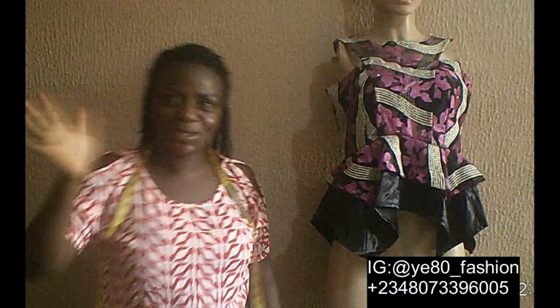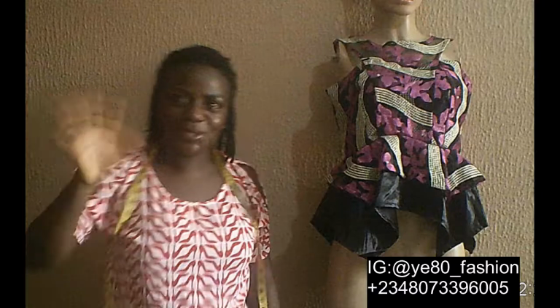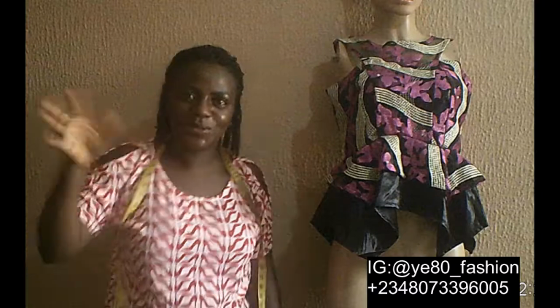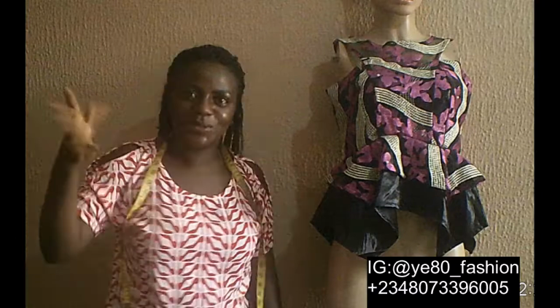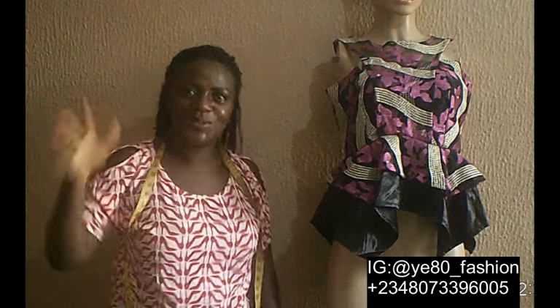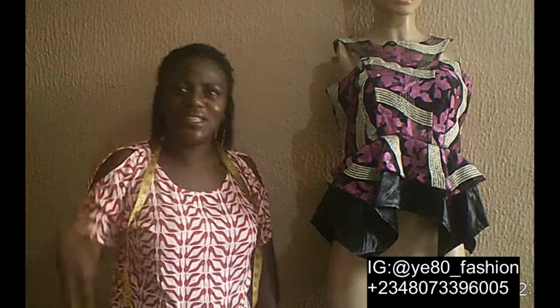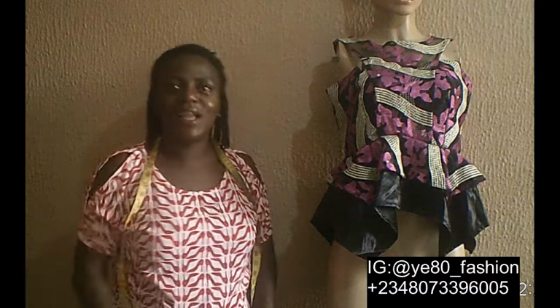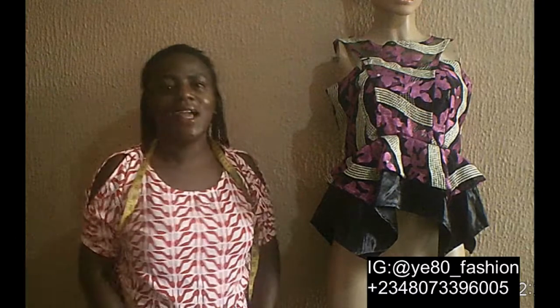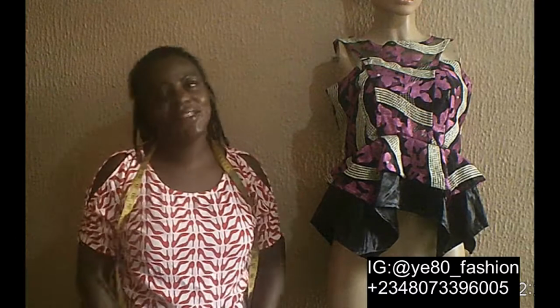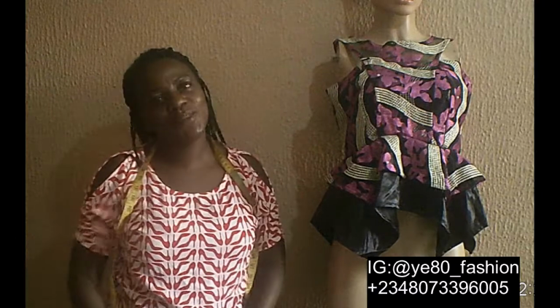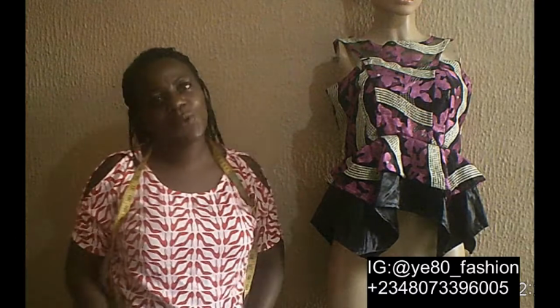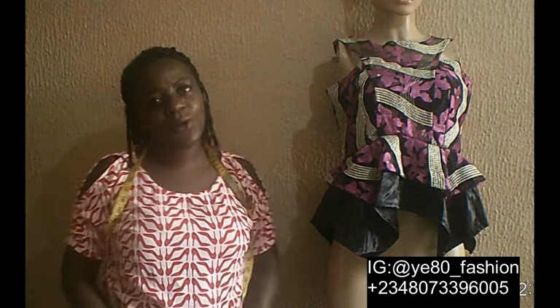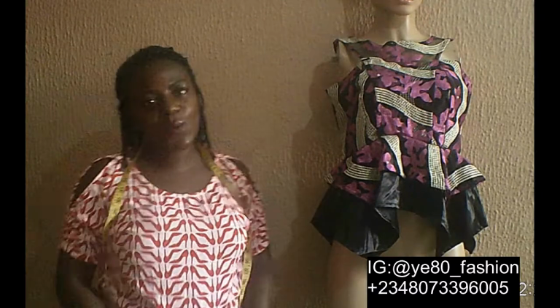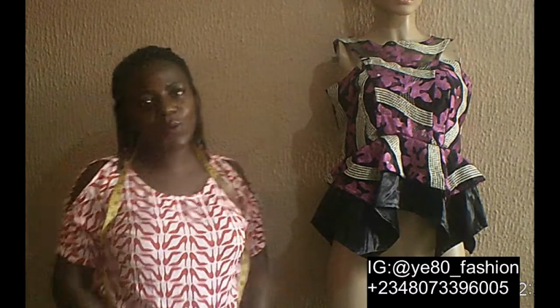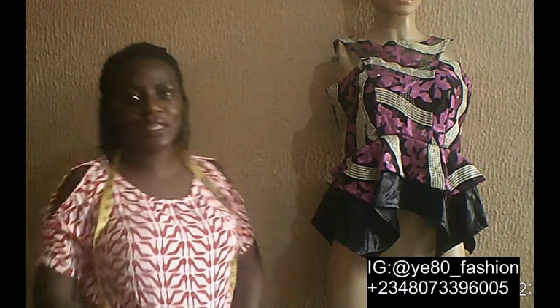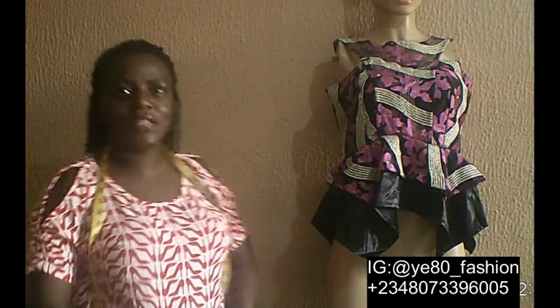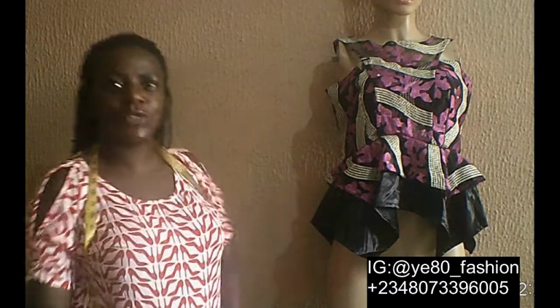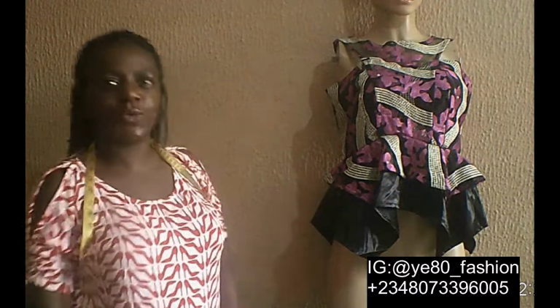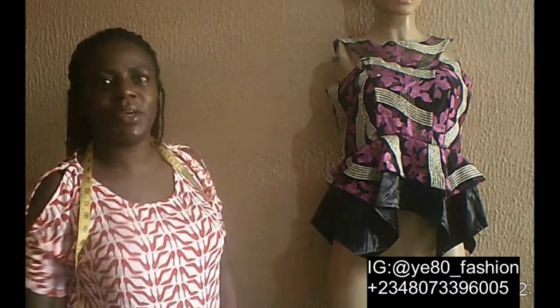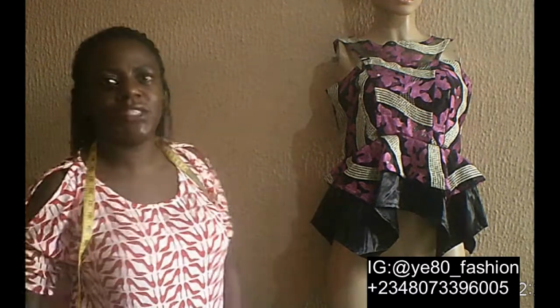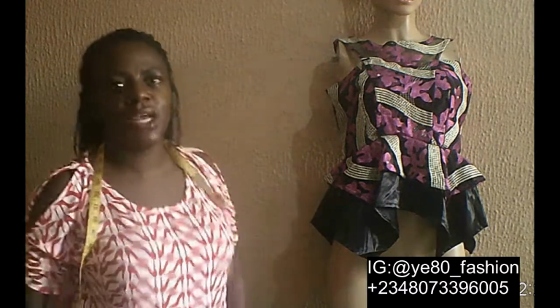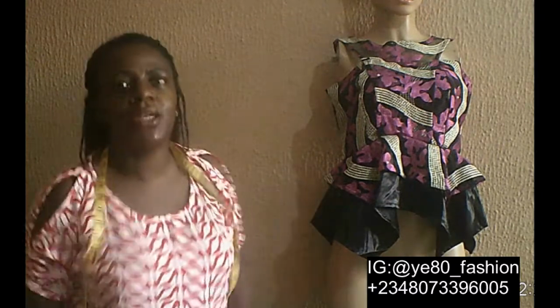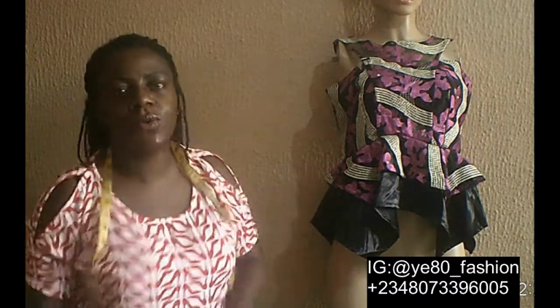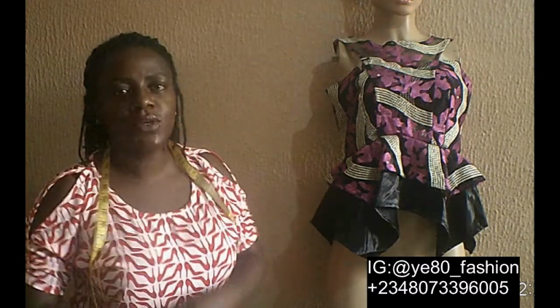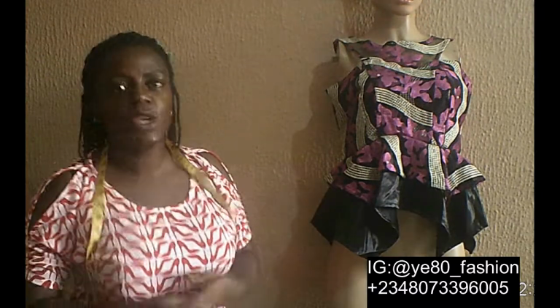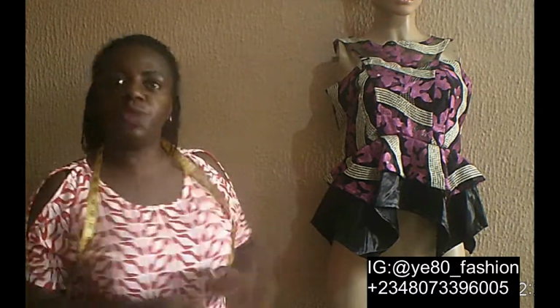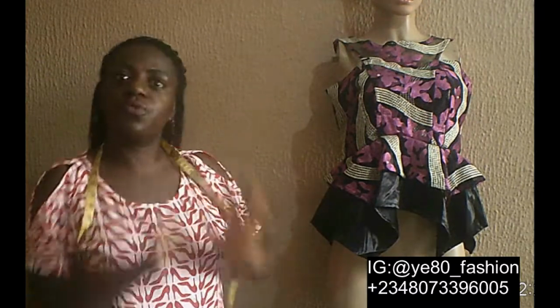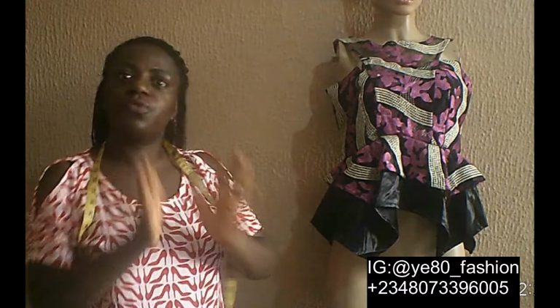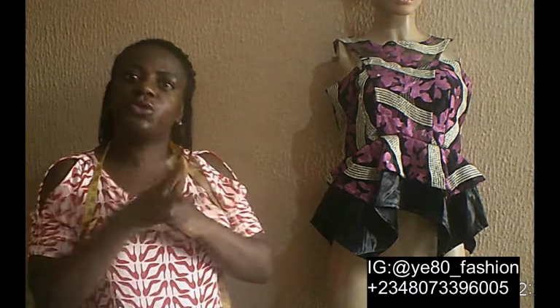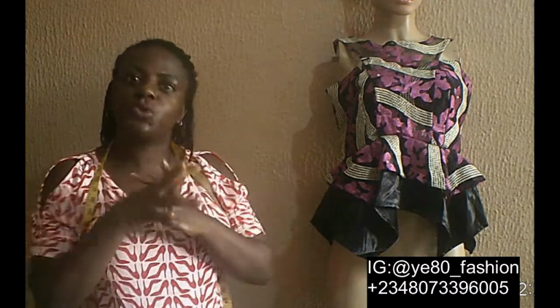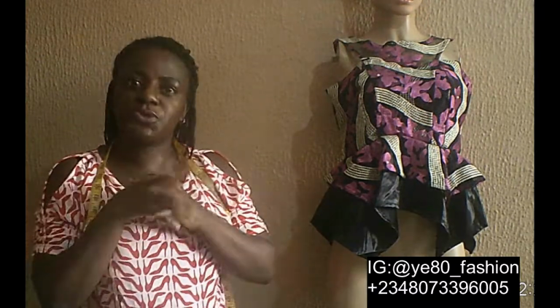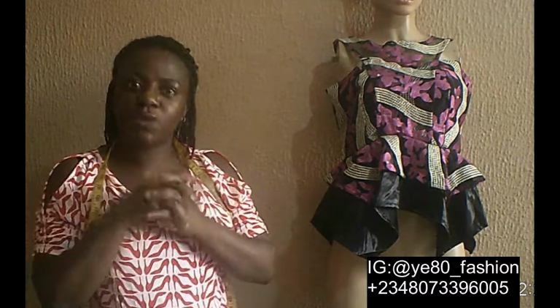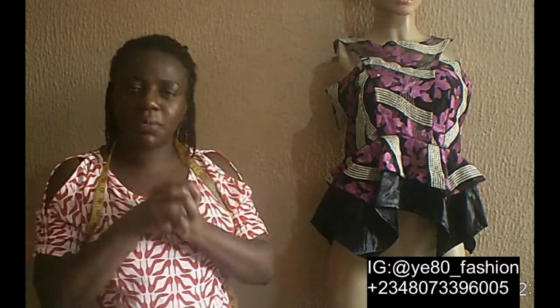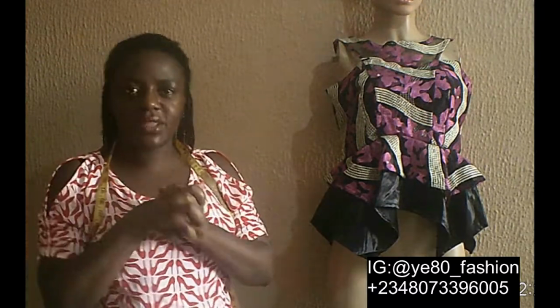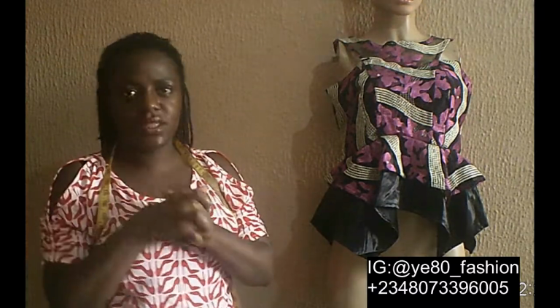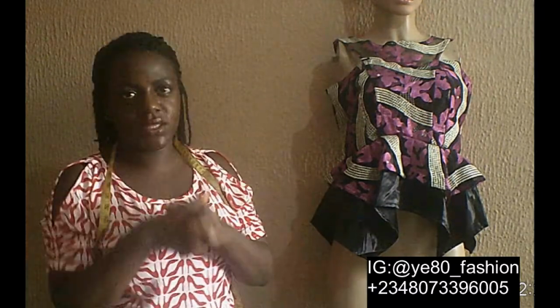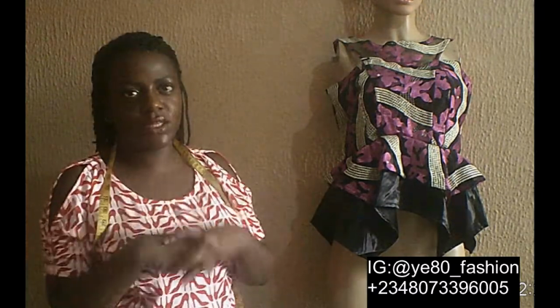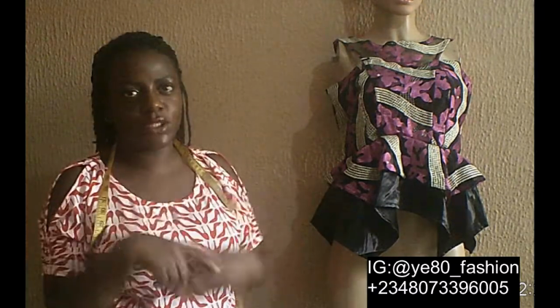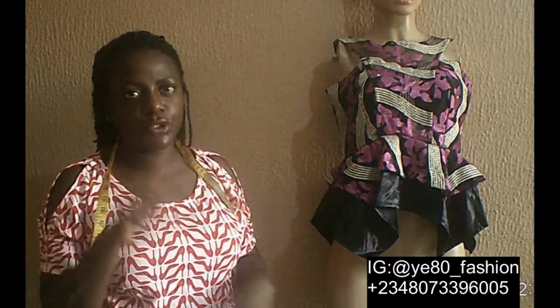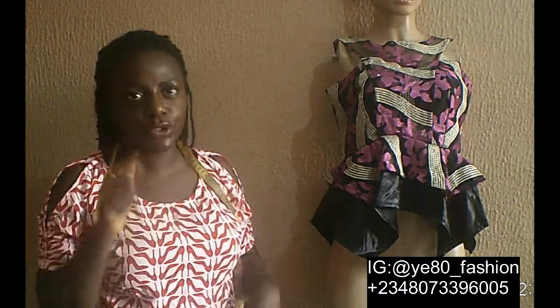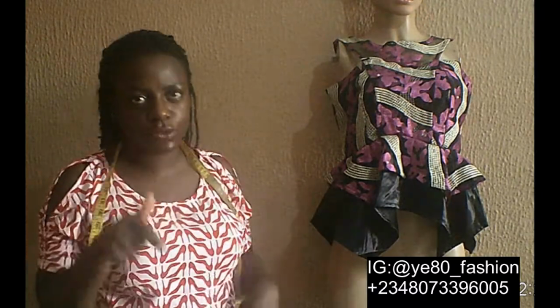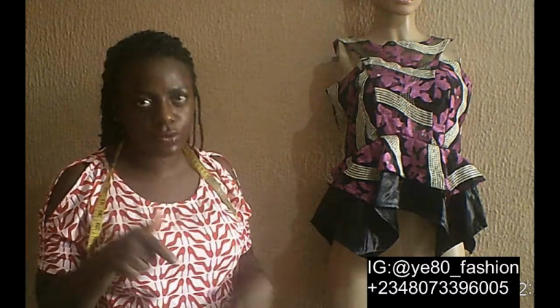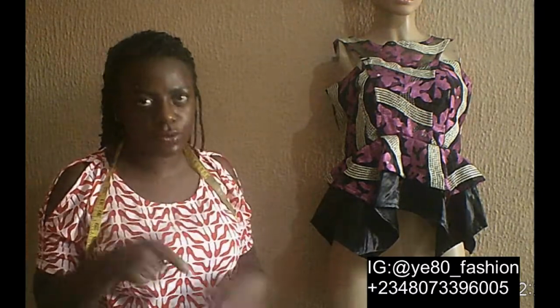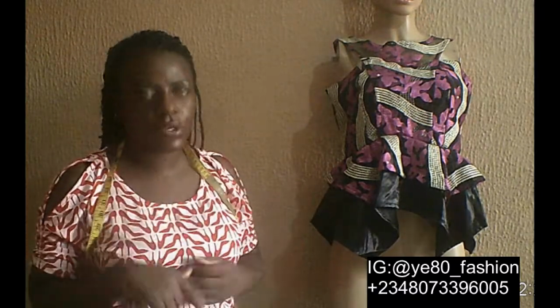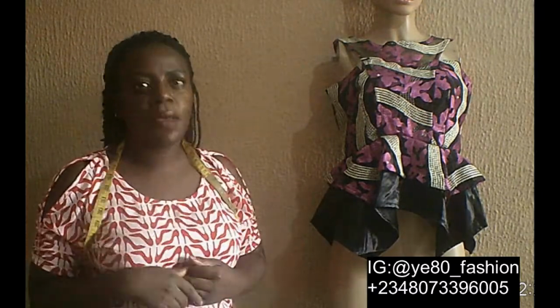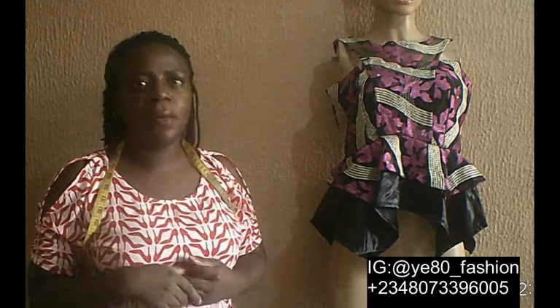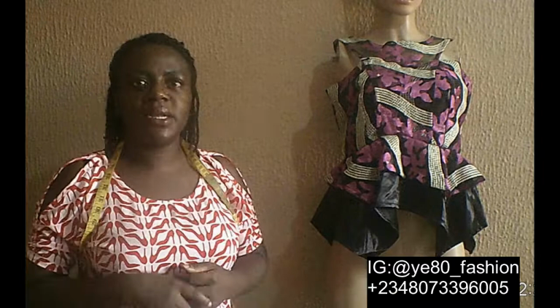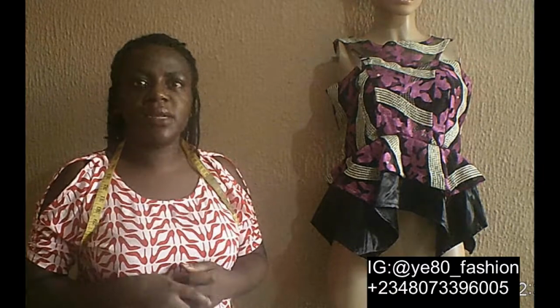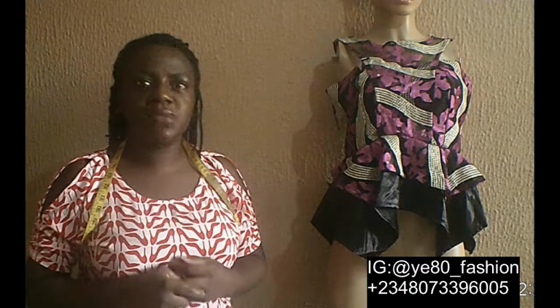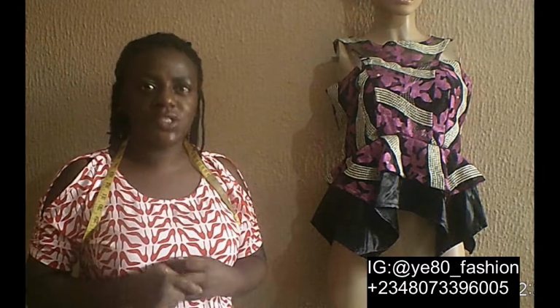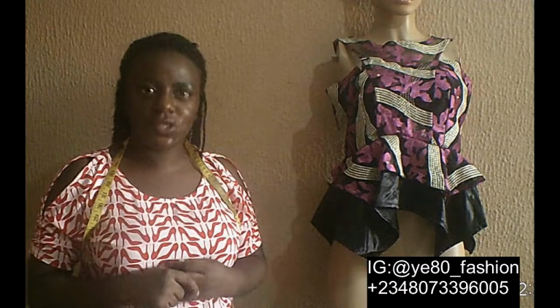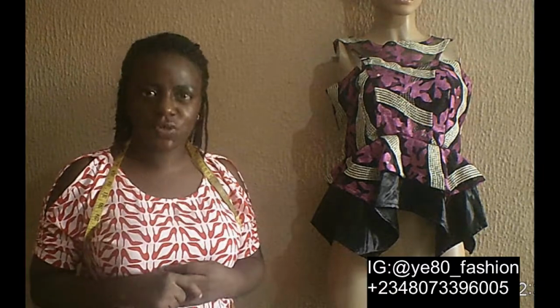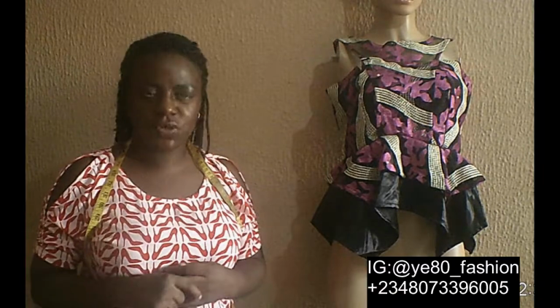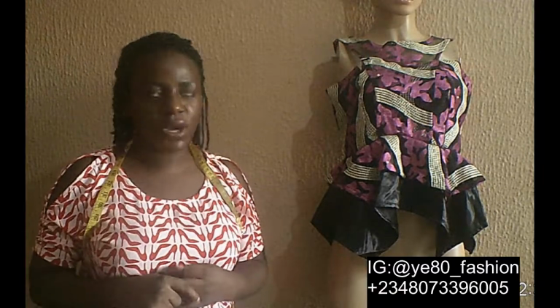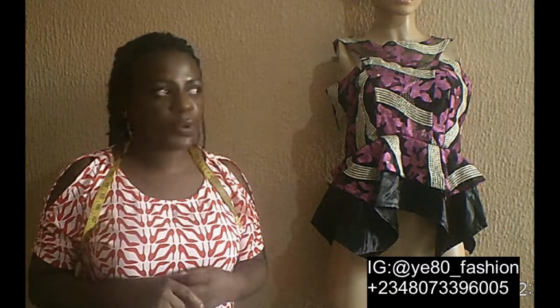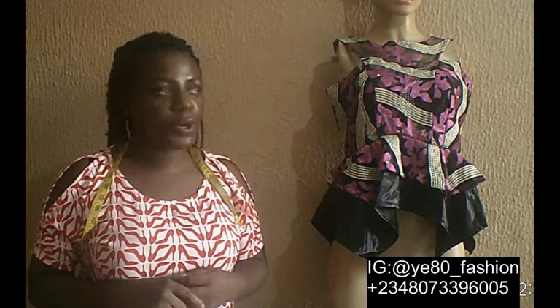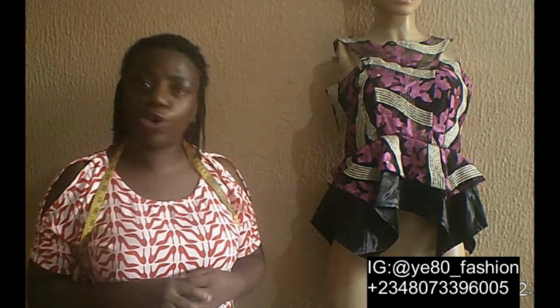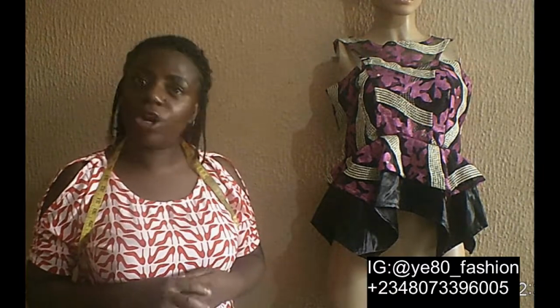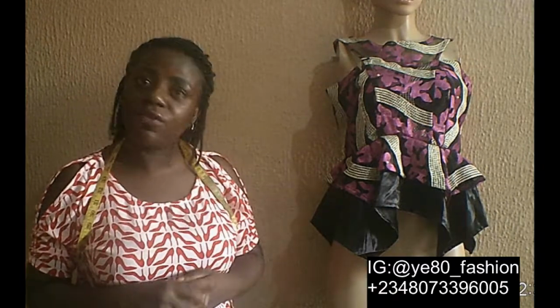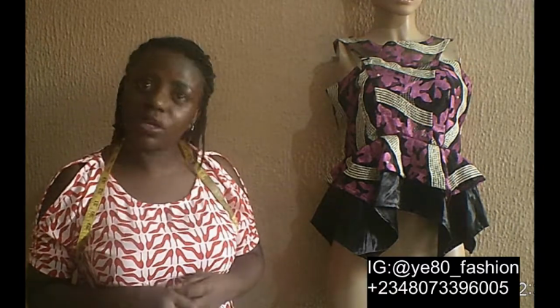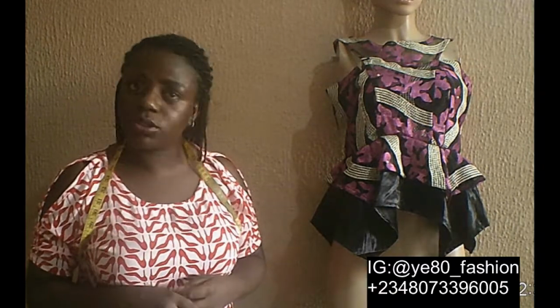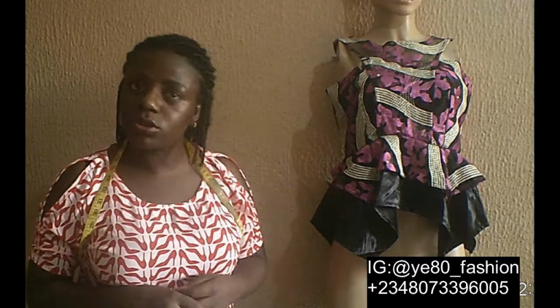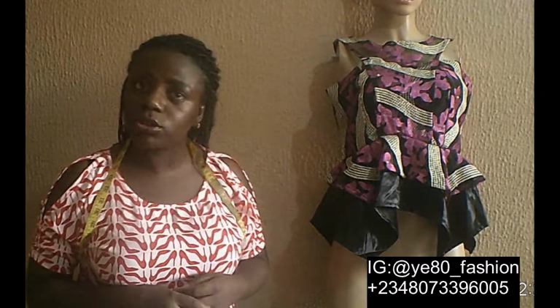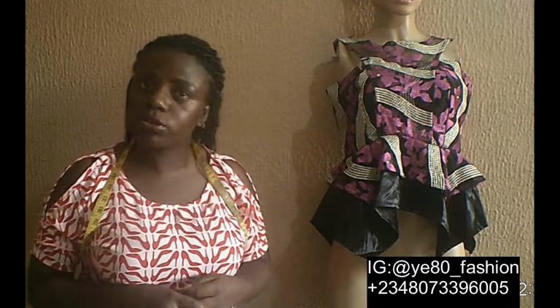Hello and welcome again to my channel. If you have not subscribed, I think you should. My name is Yatoli. I run an online fashion school.